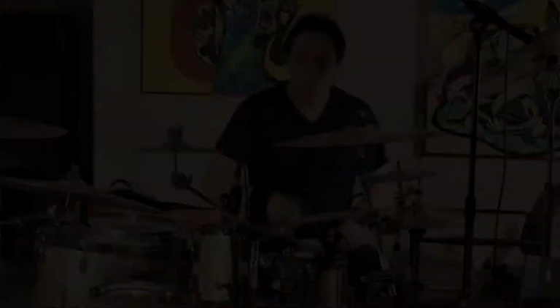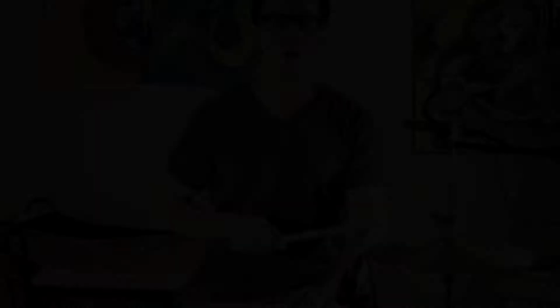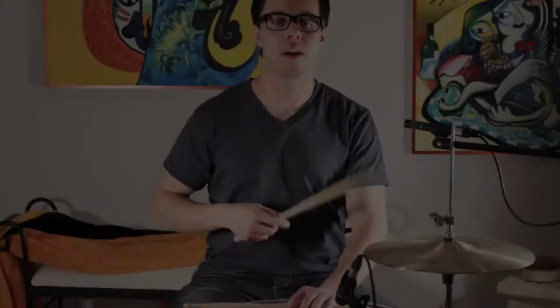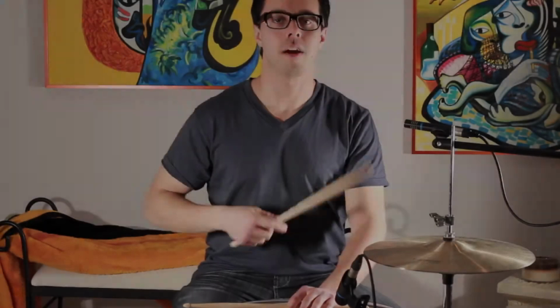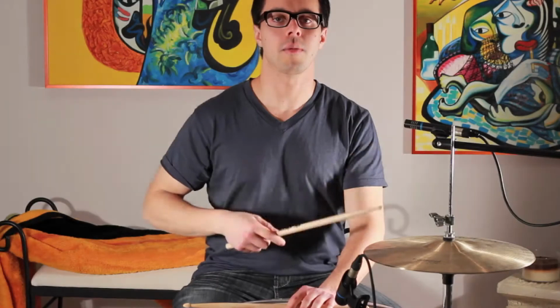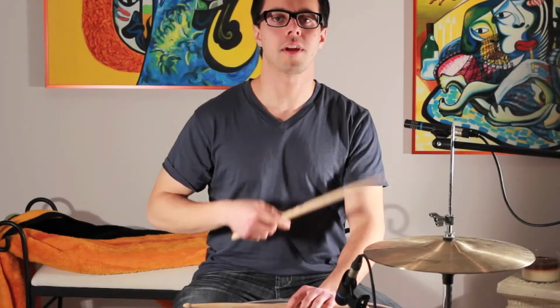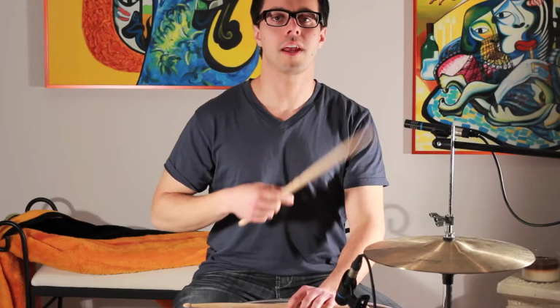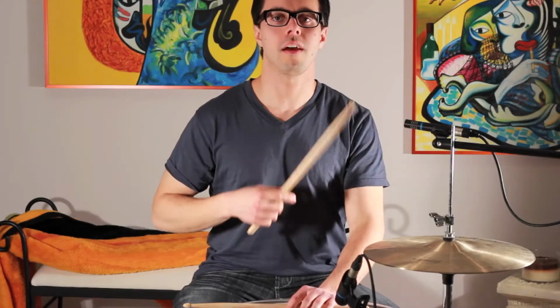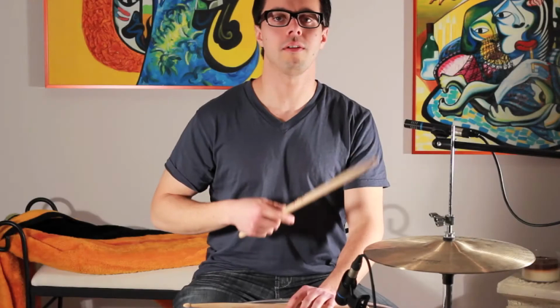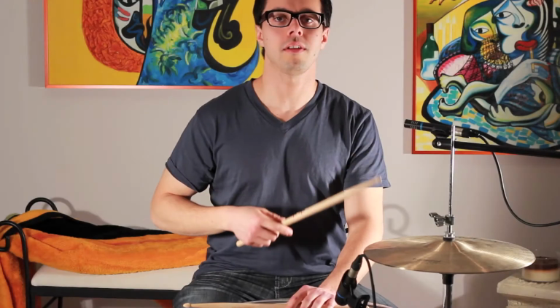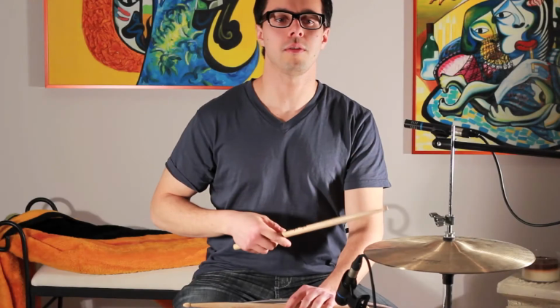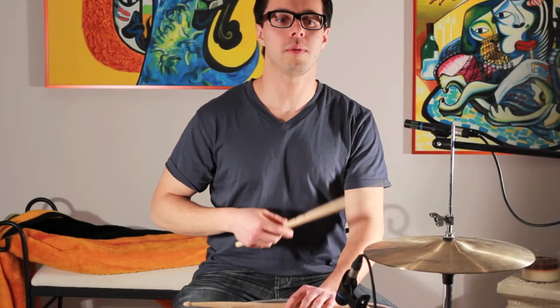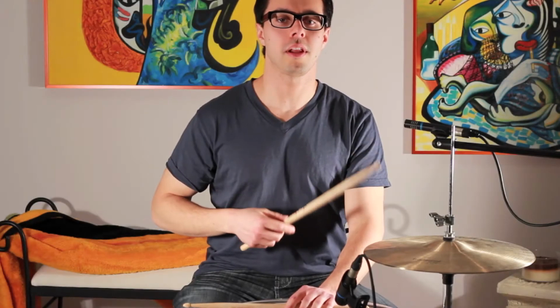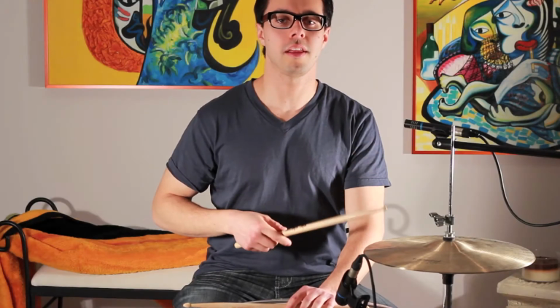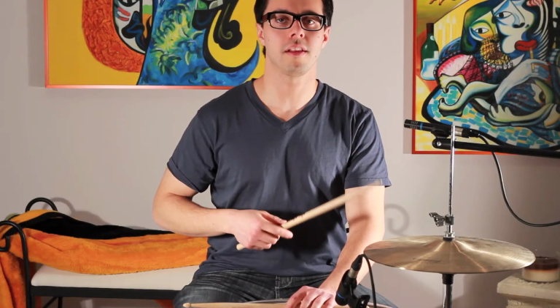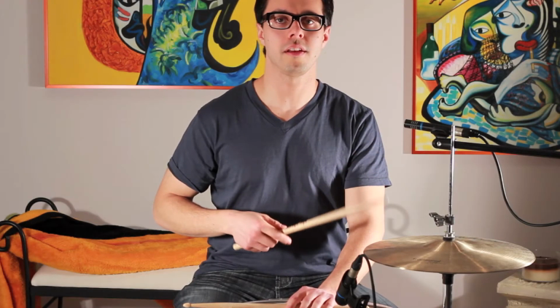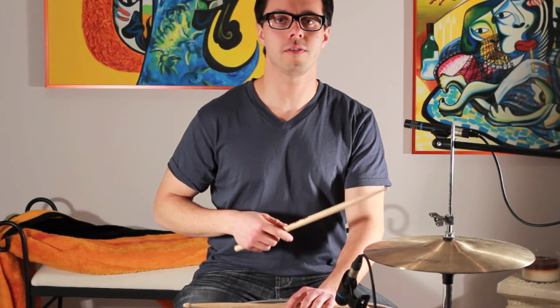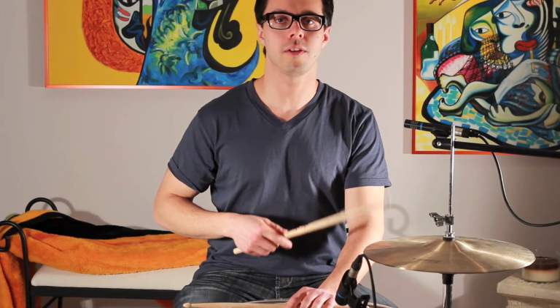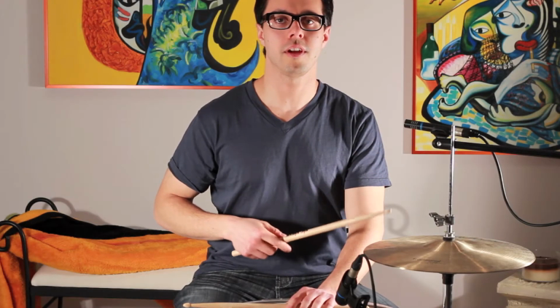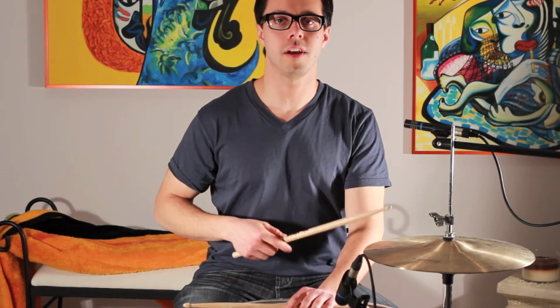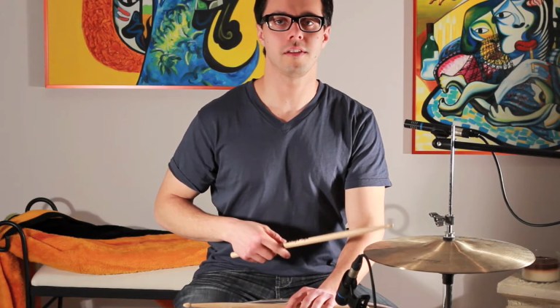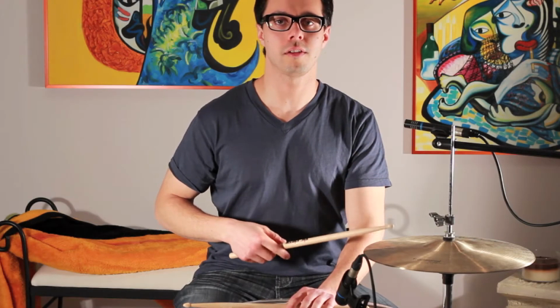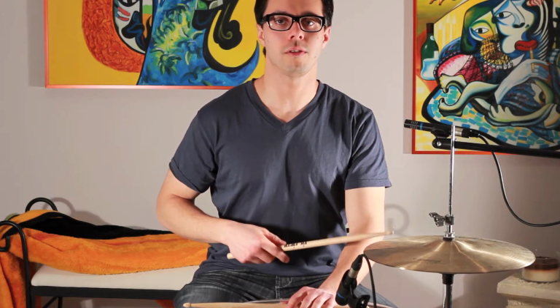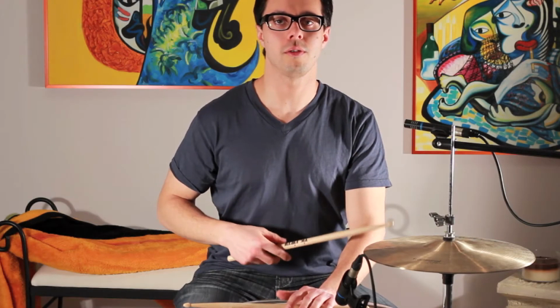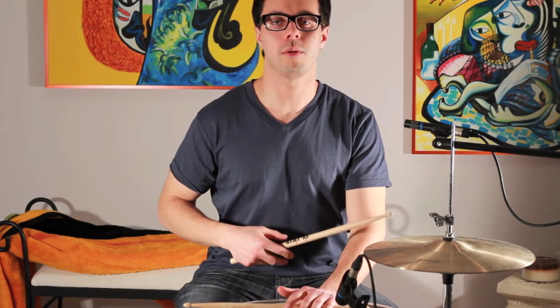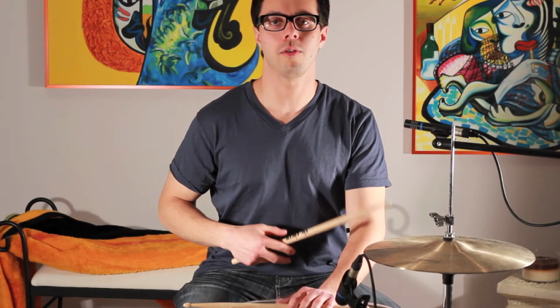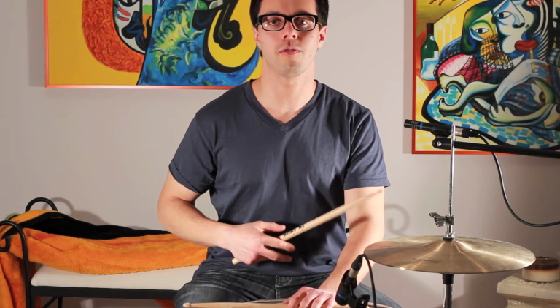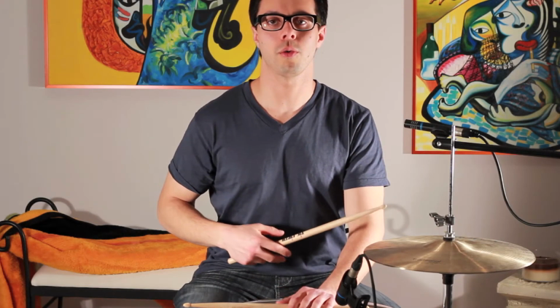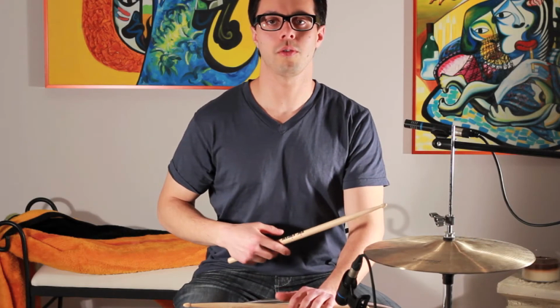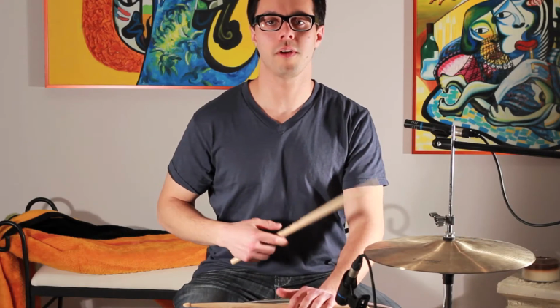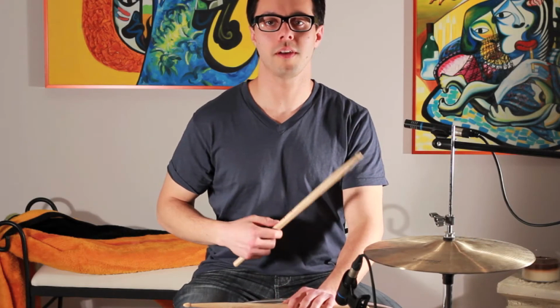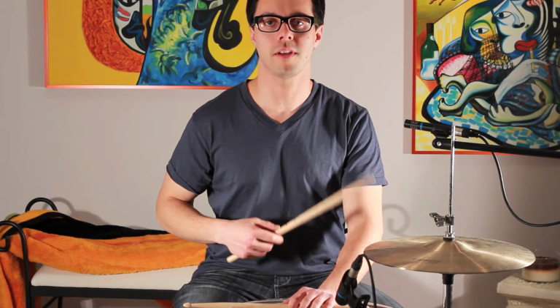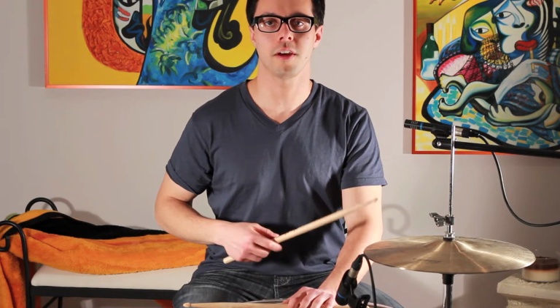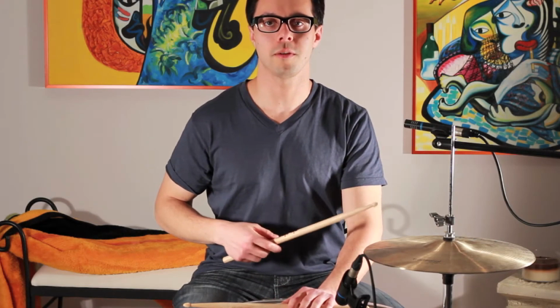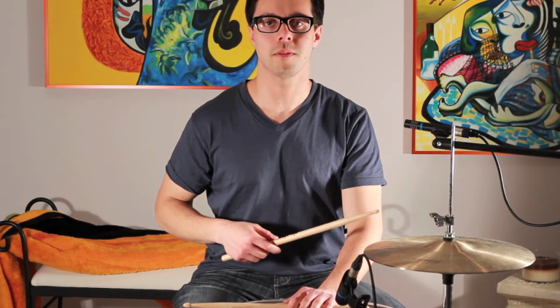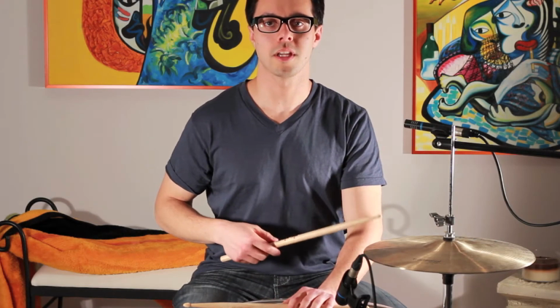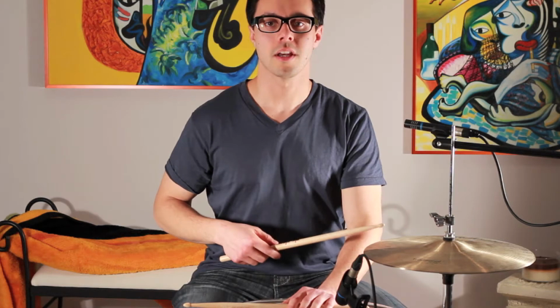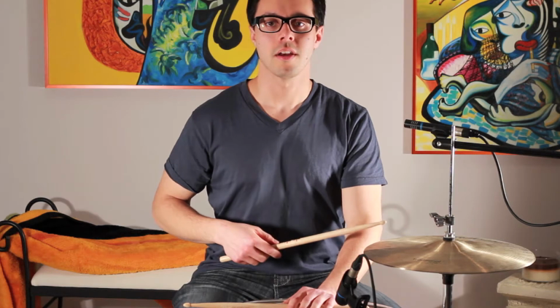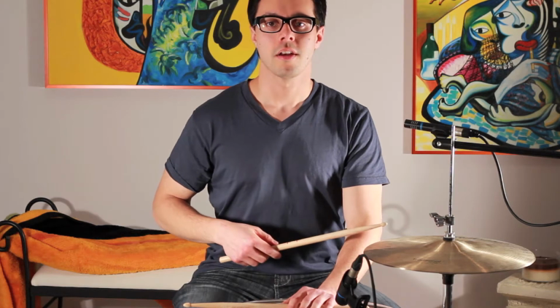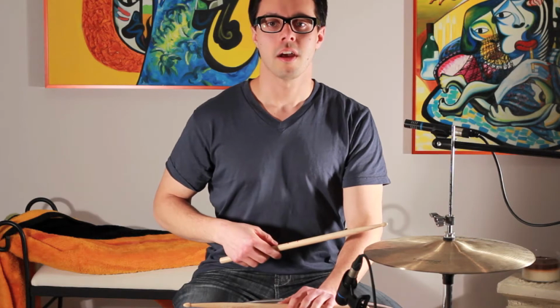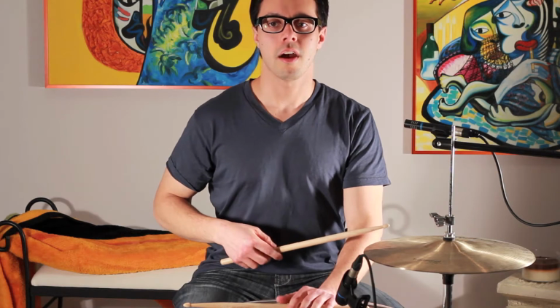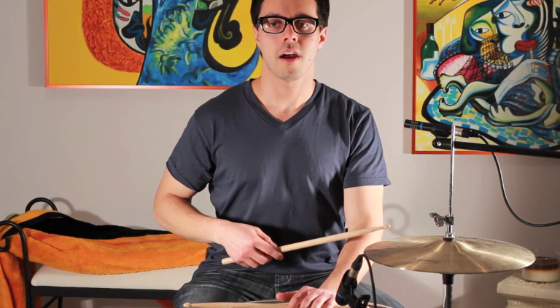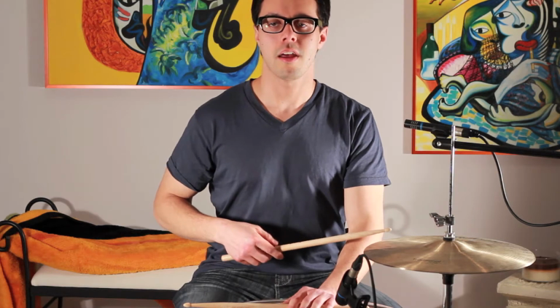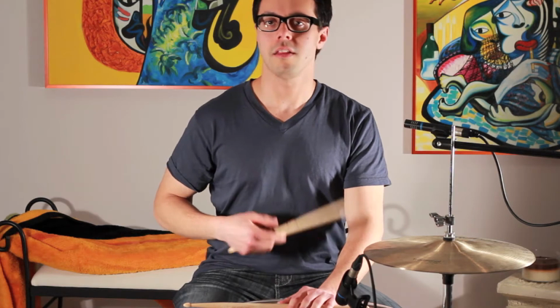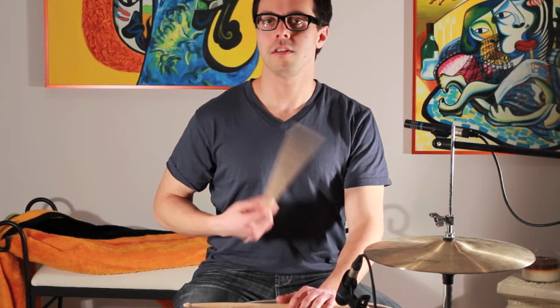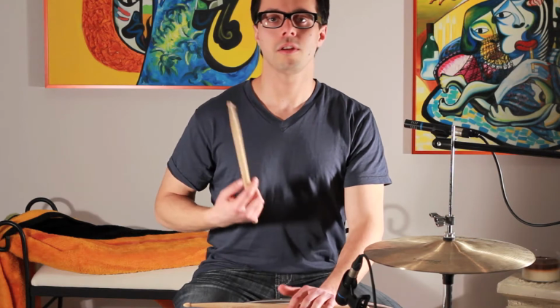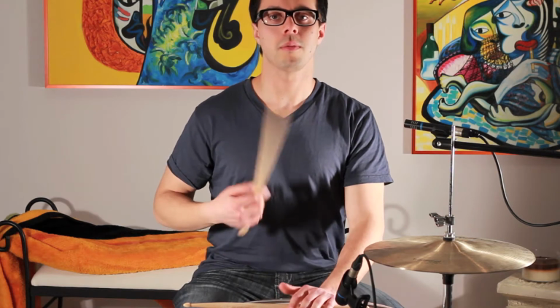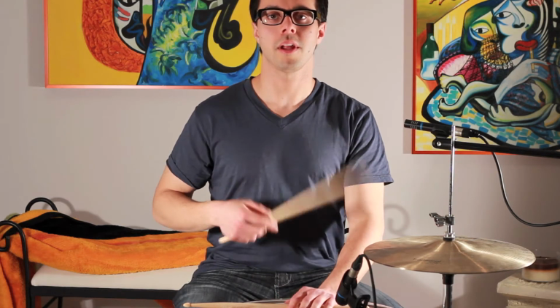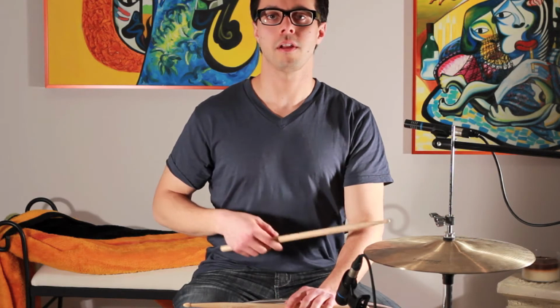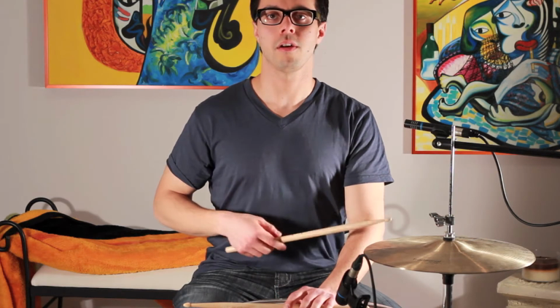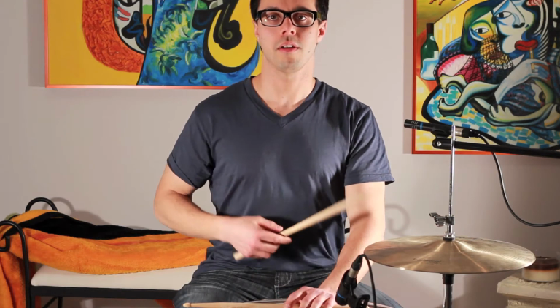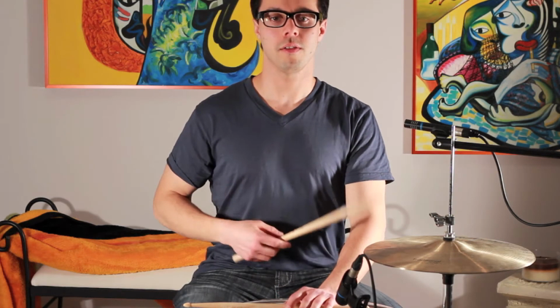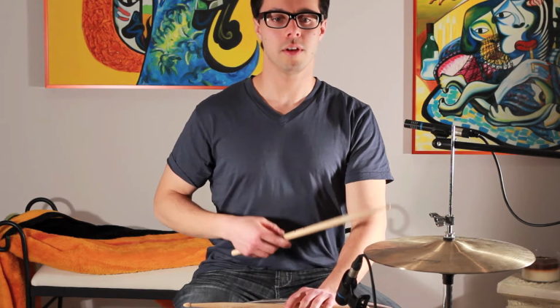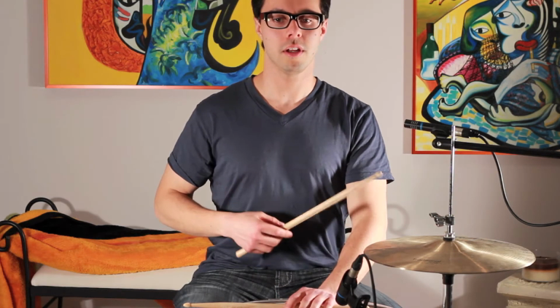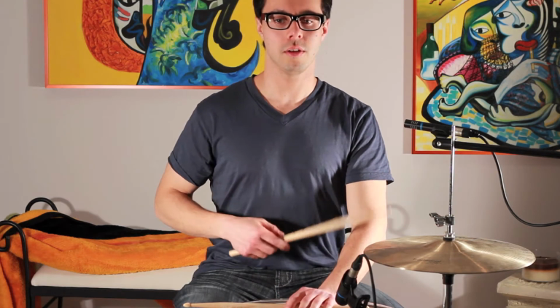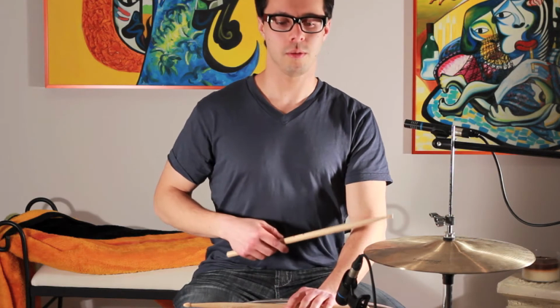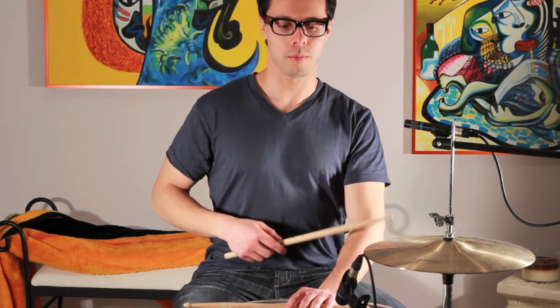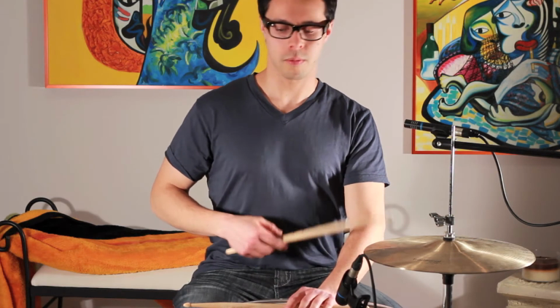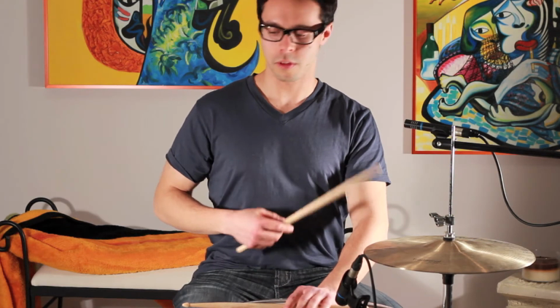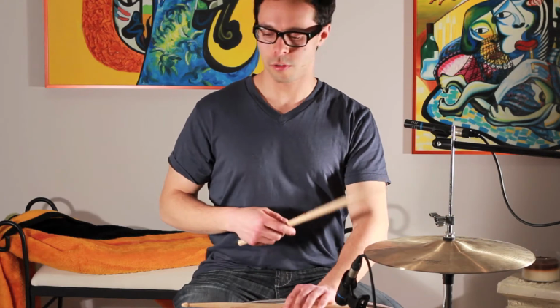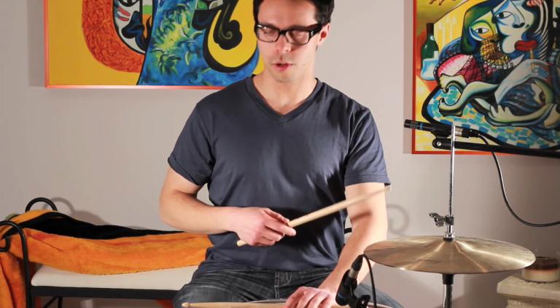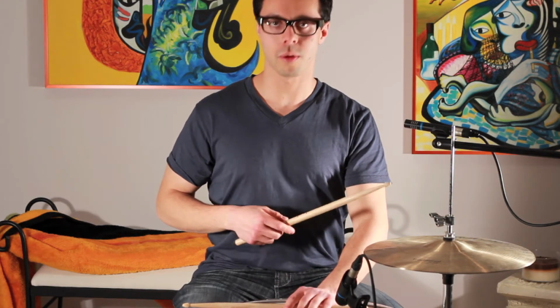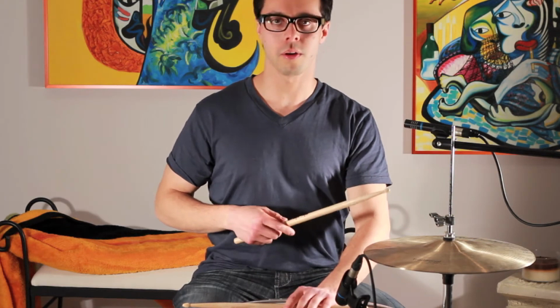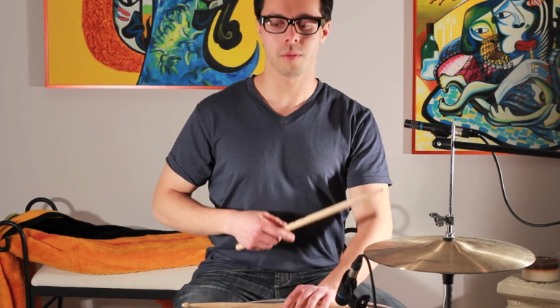Okay, I'm going to count and play the lick for you guys. I'll do it about four or five times, and then you can play along if you need to. So here we go.